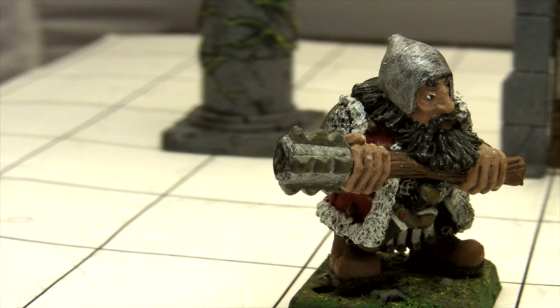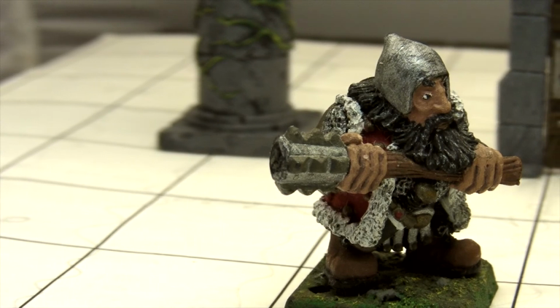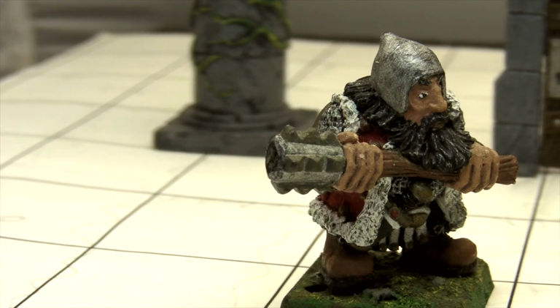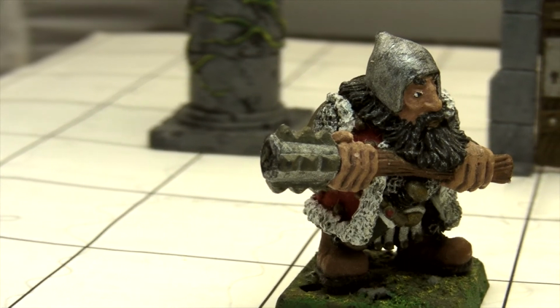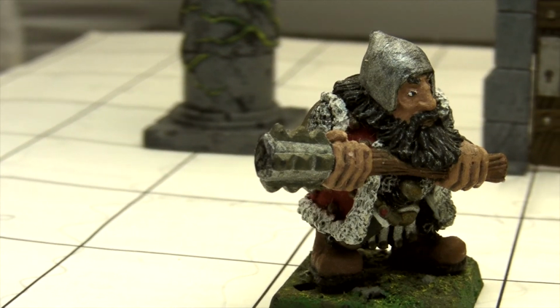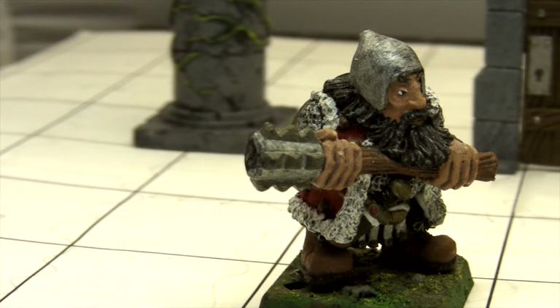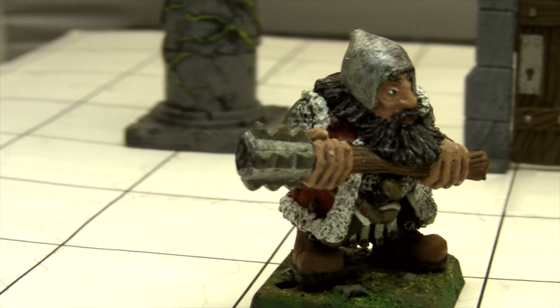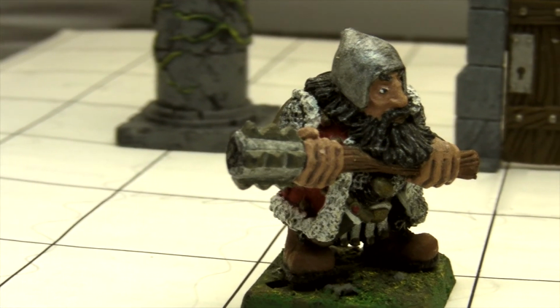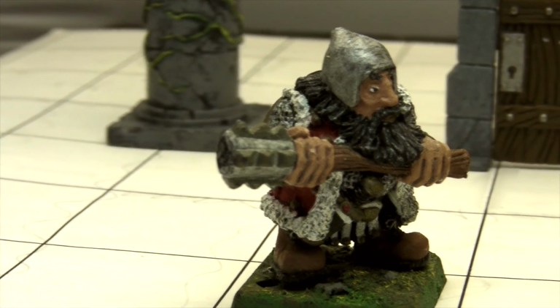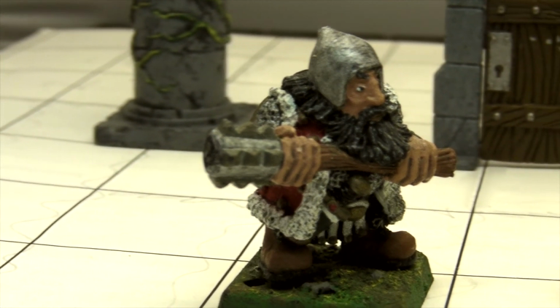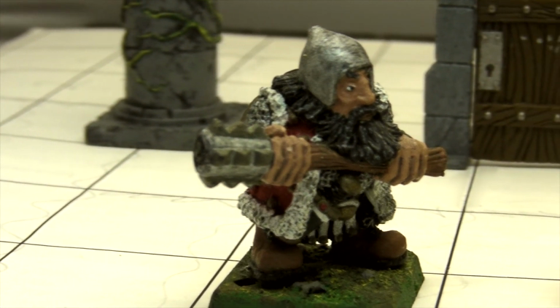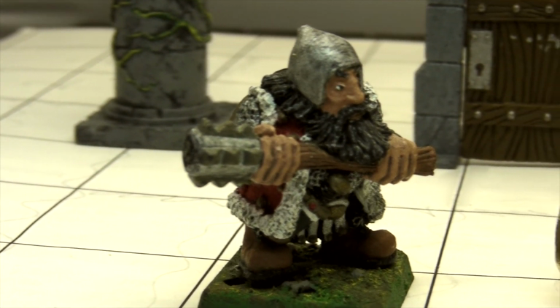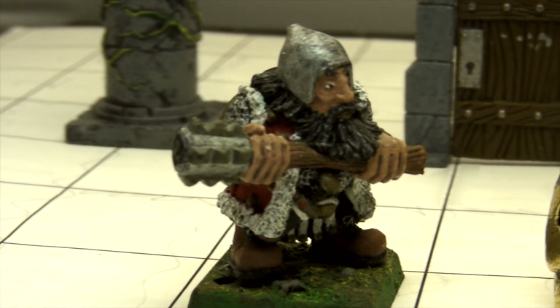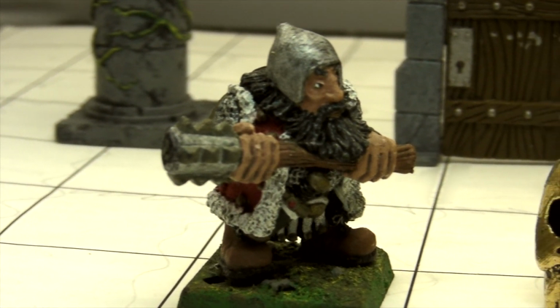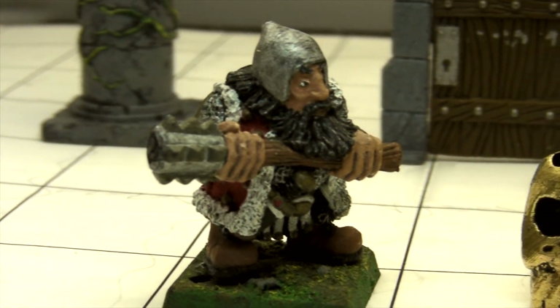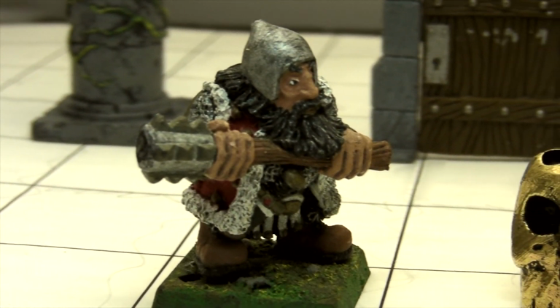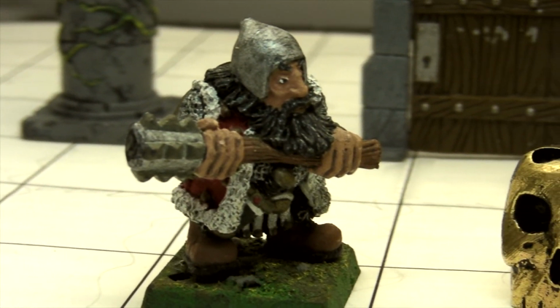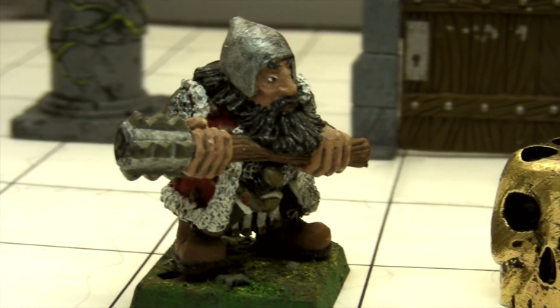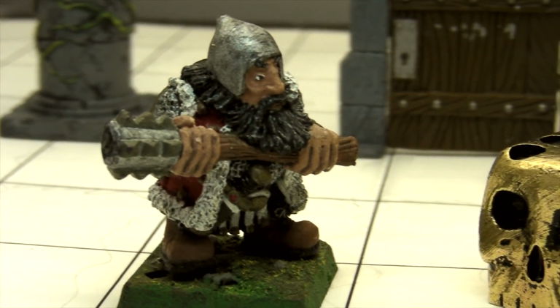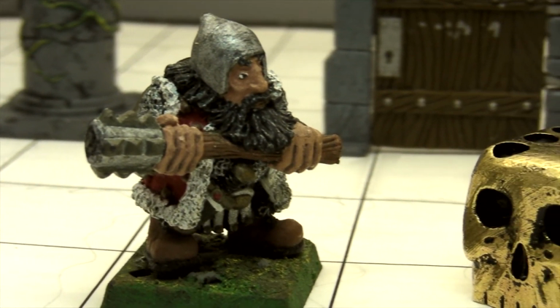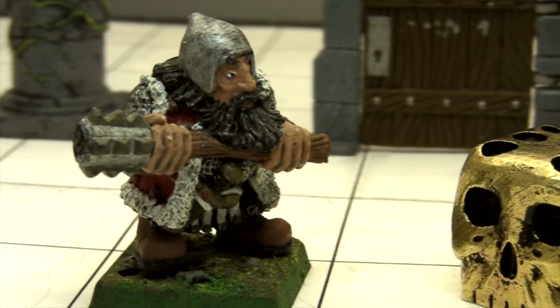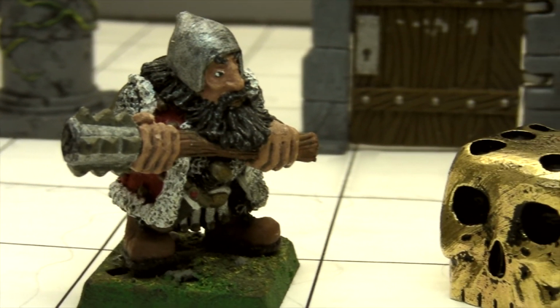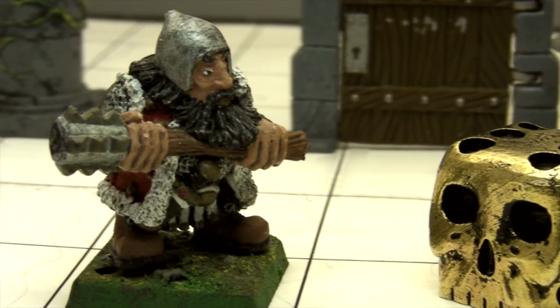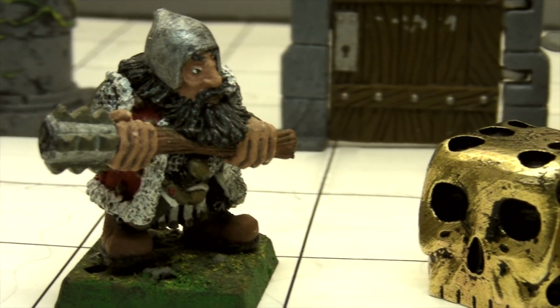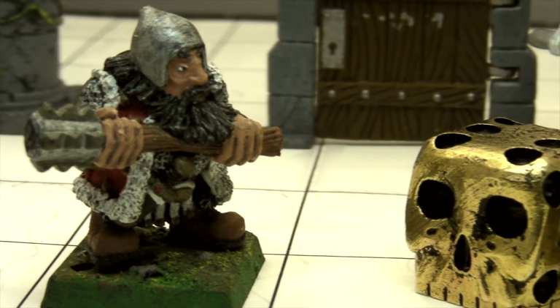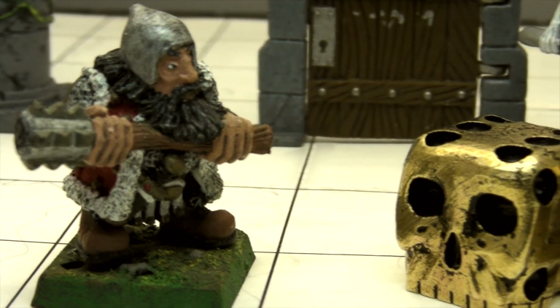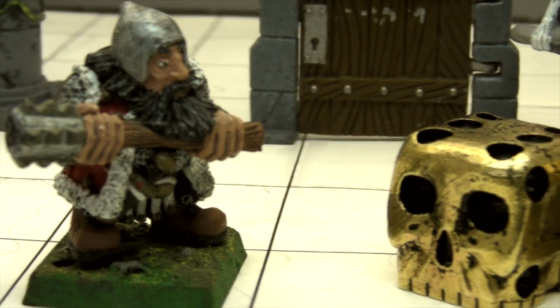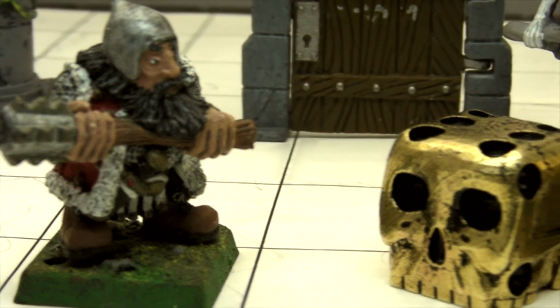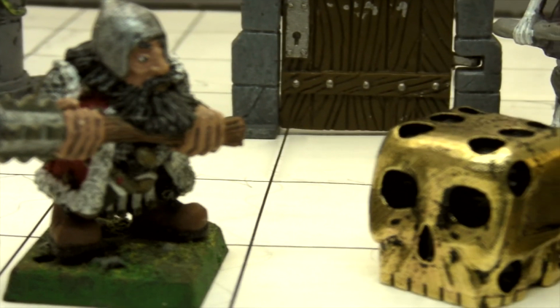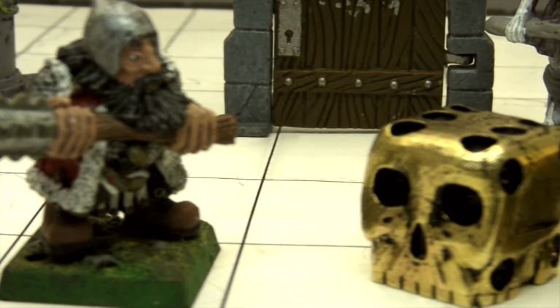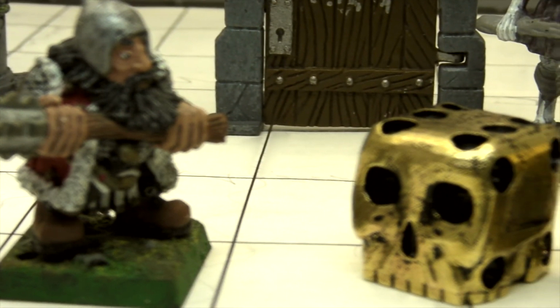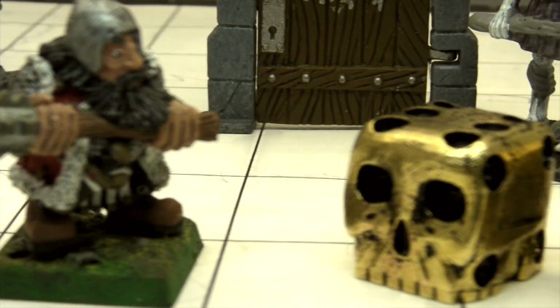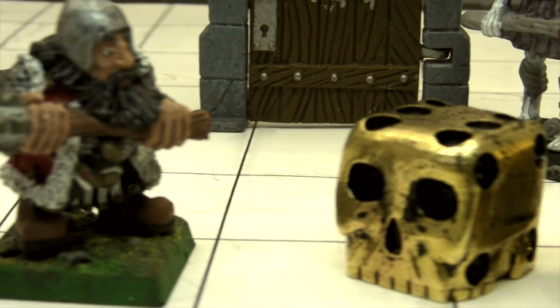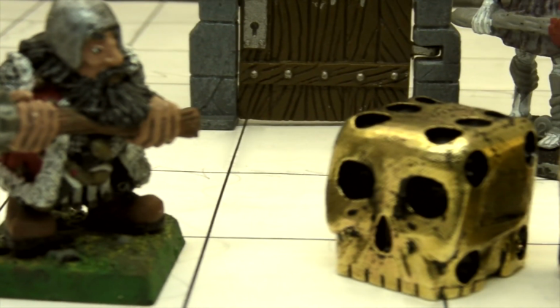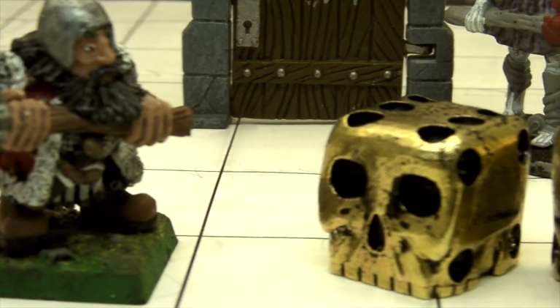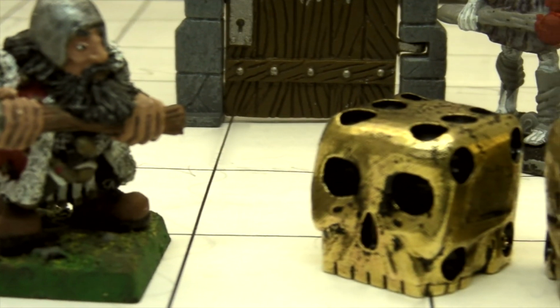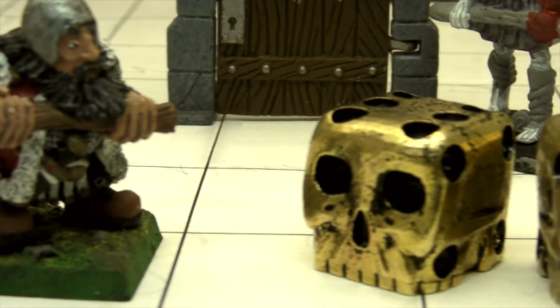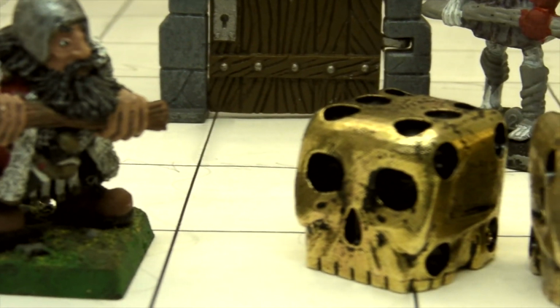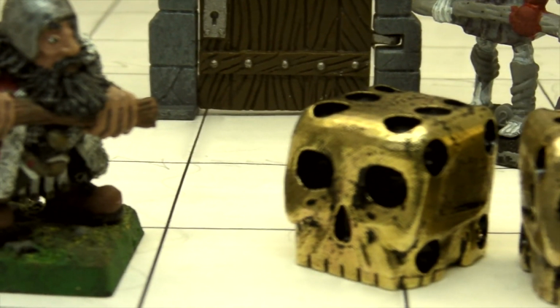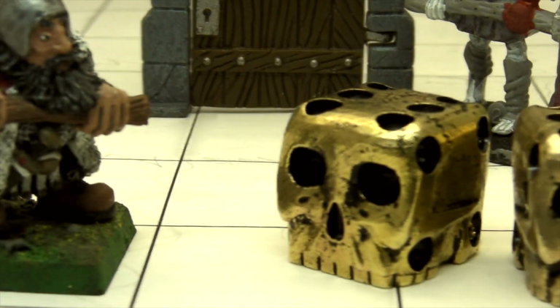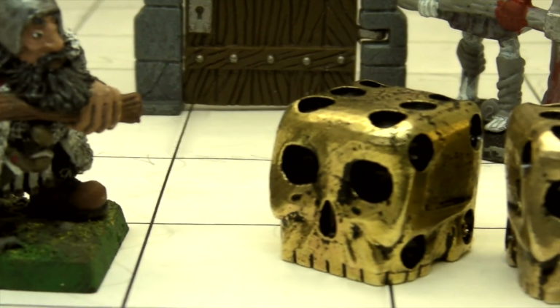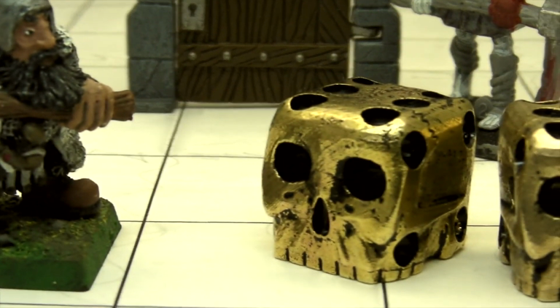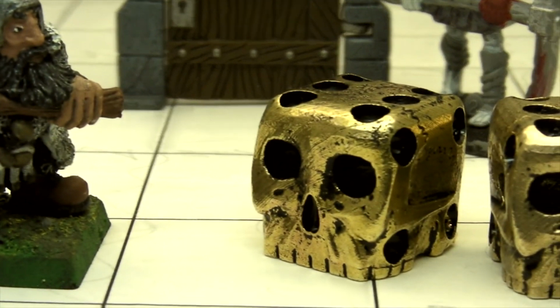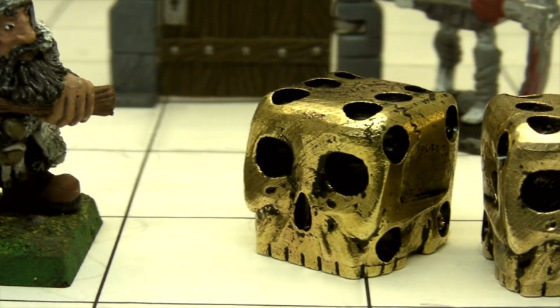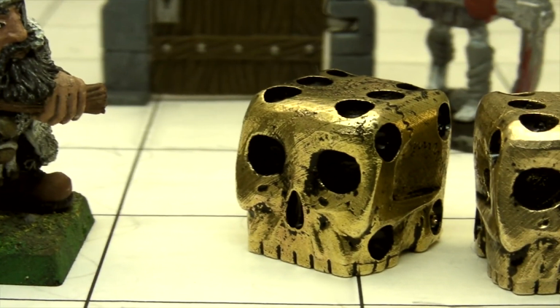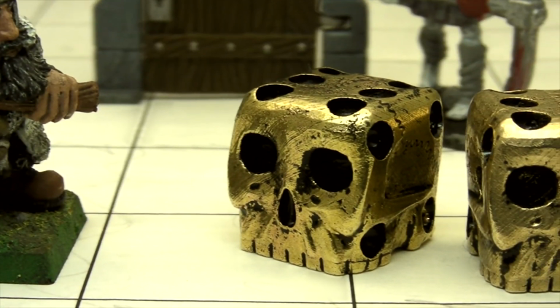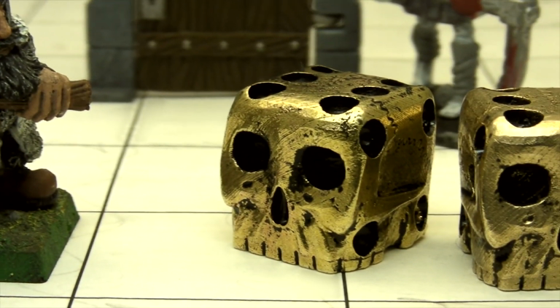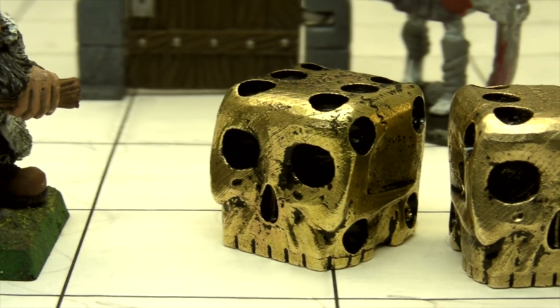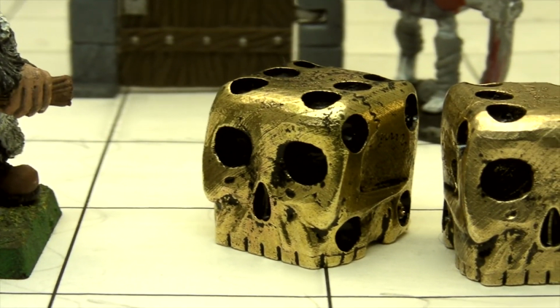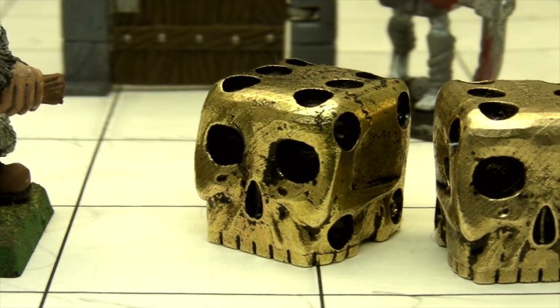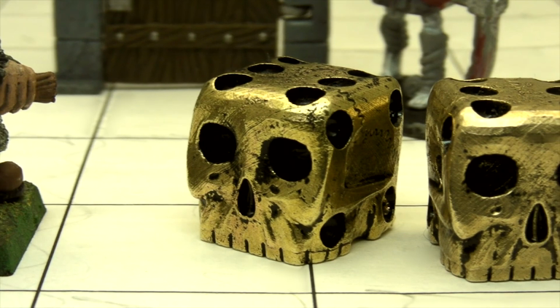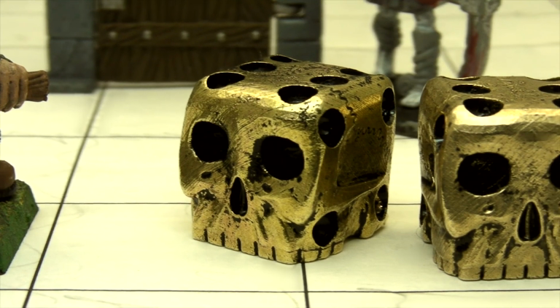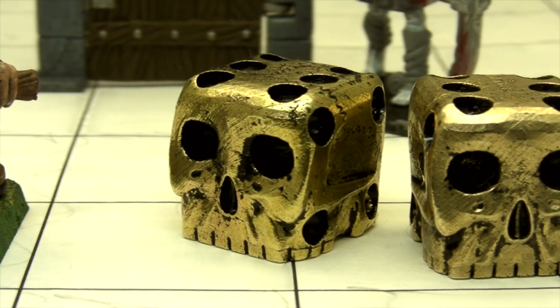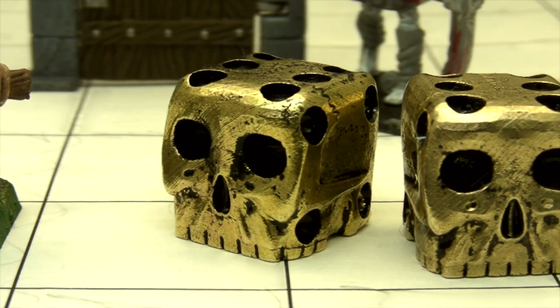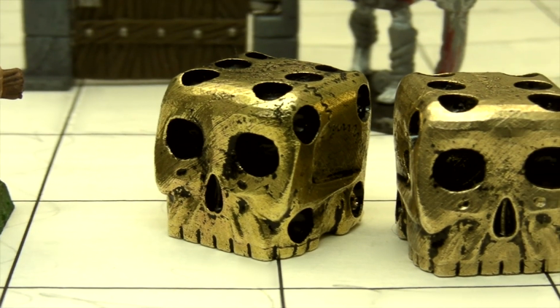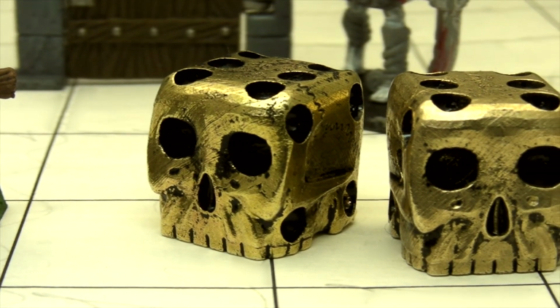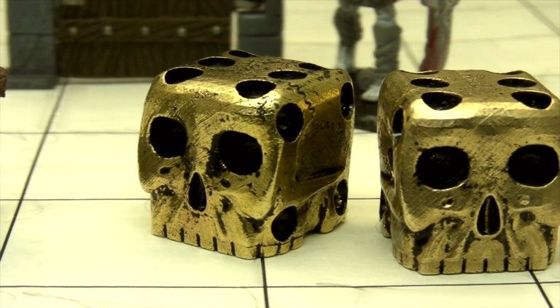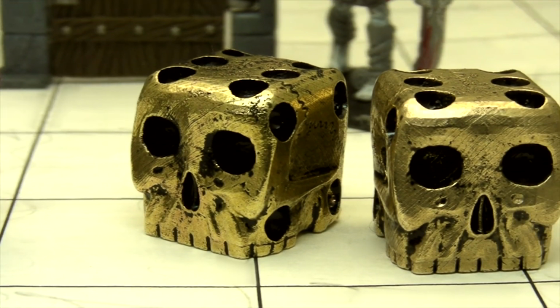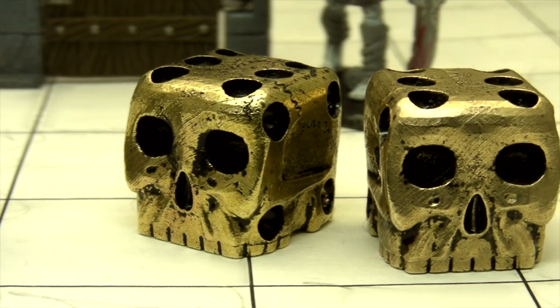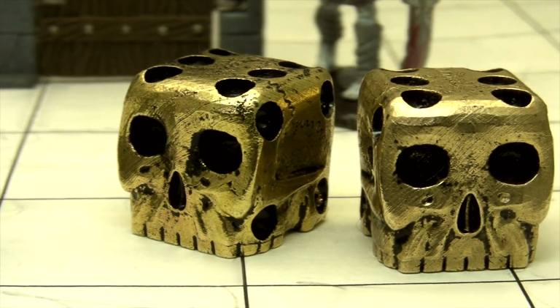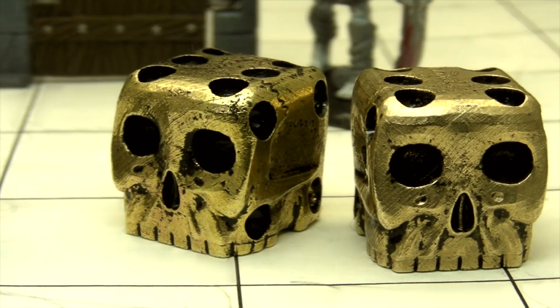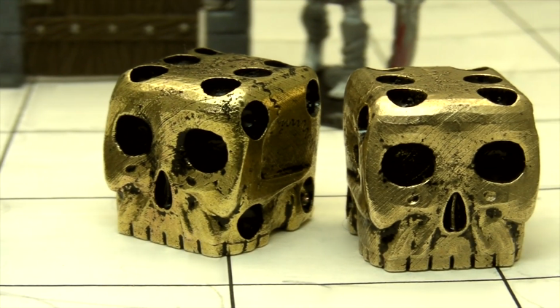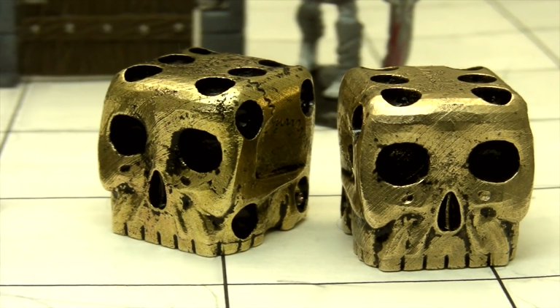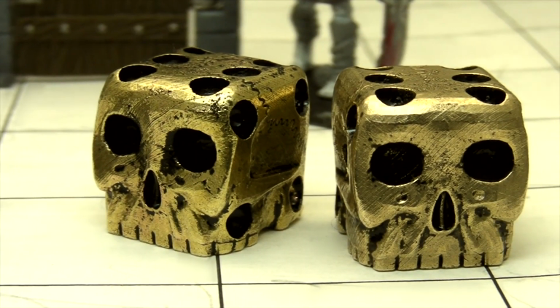Hey y'all, I'm Nicholas DiMario of SterlingKisses.com, and I wanted to show you how I make a pair of these metal skull dice.